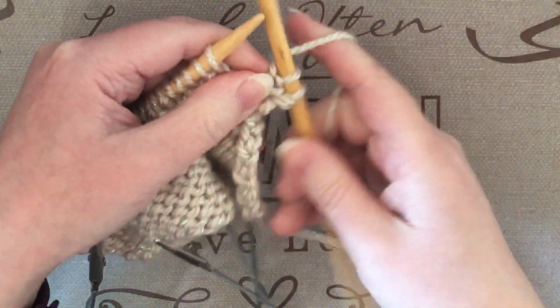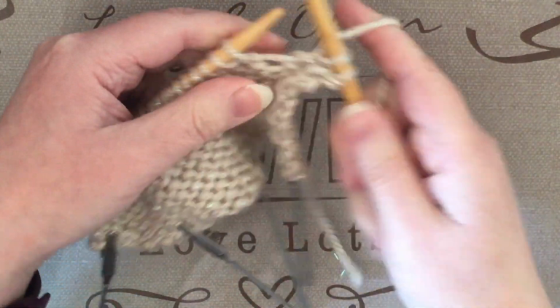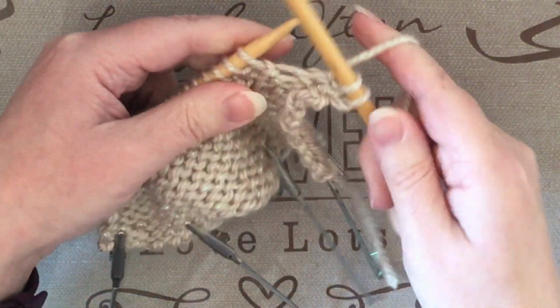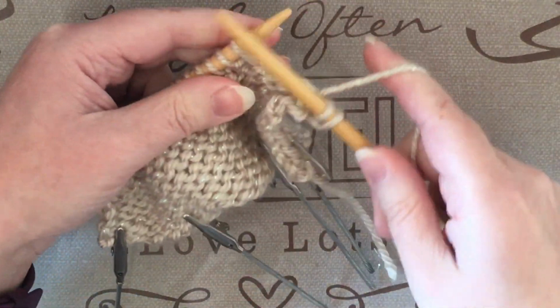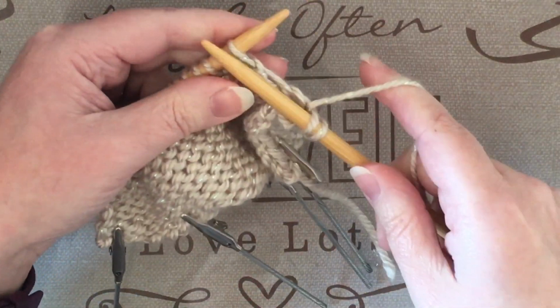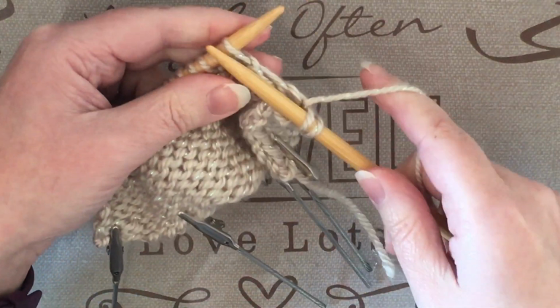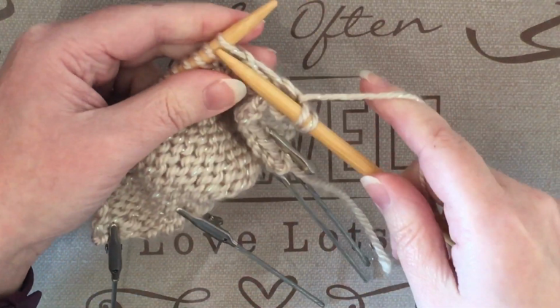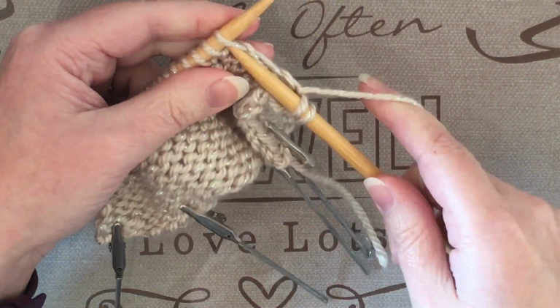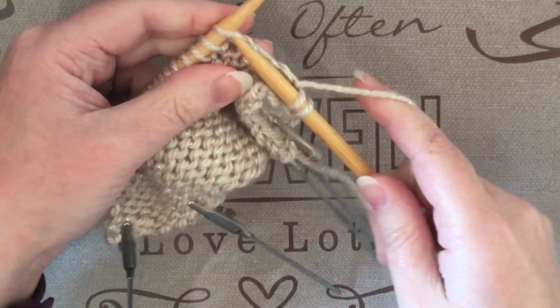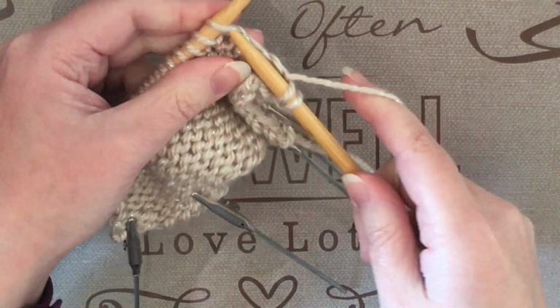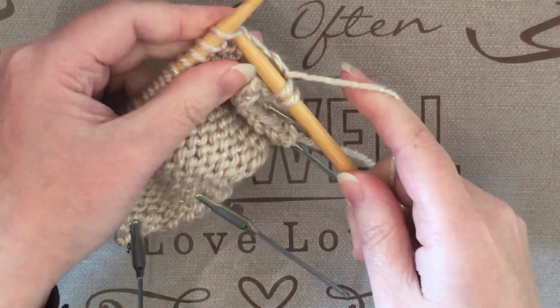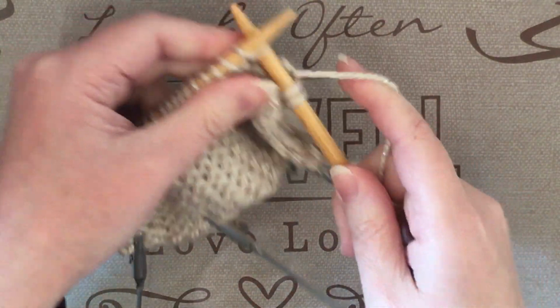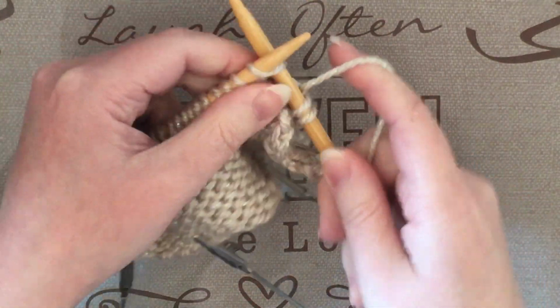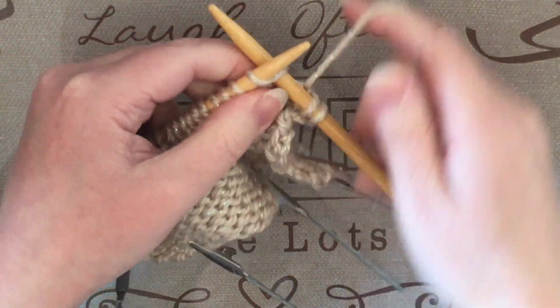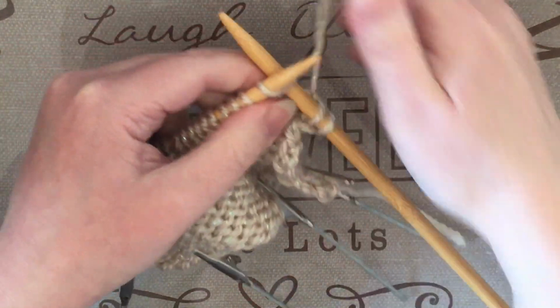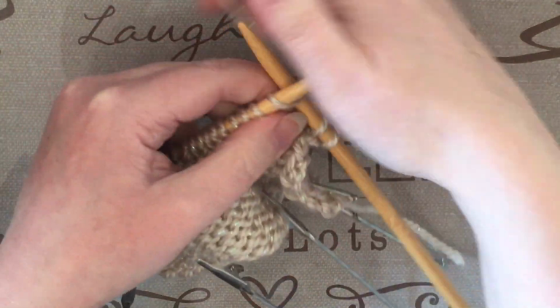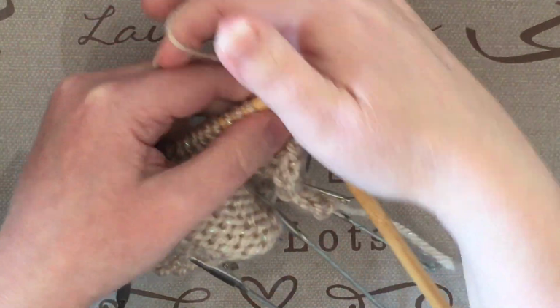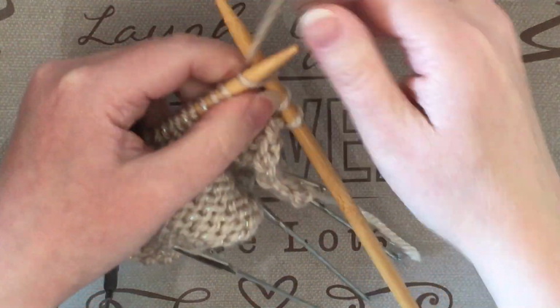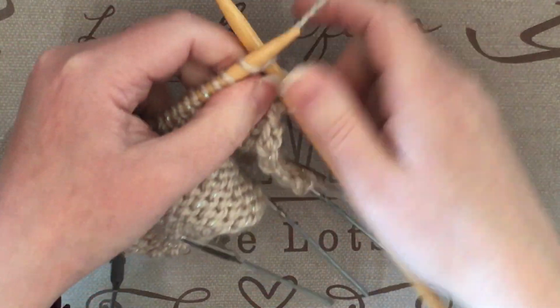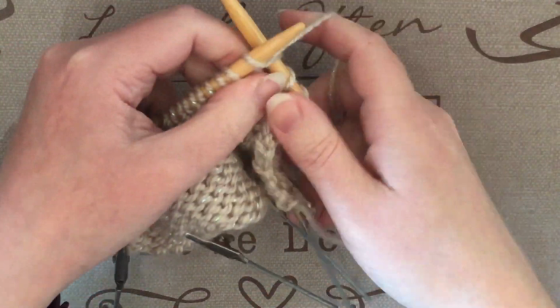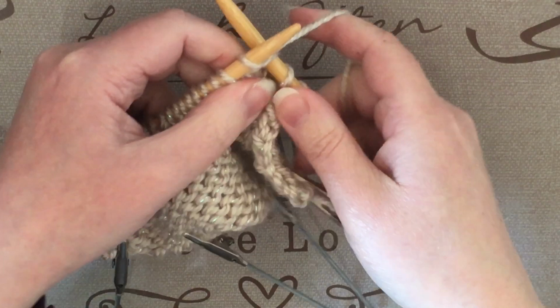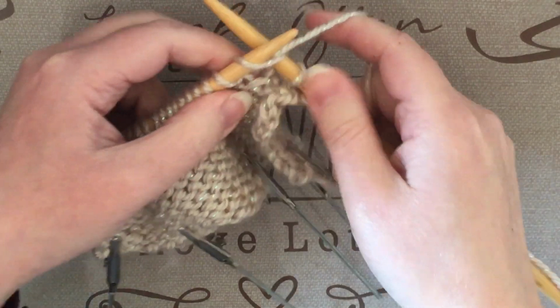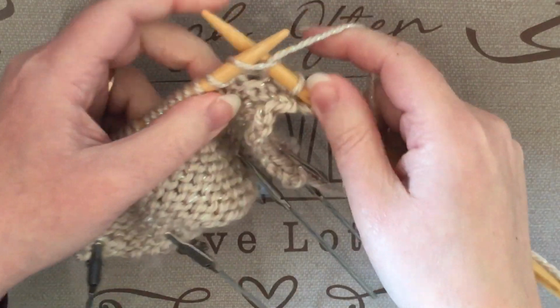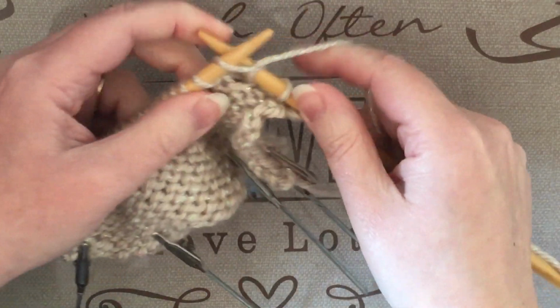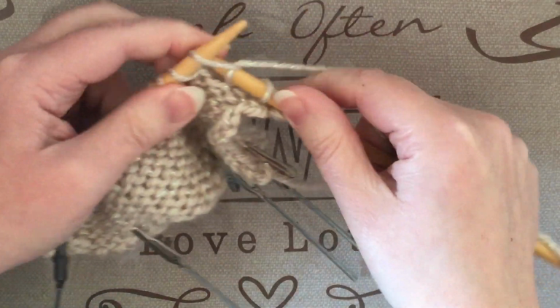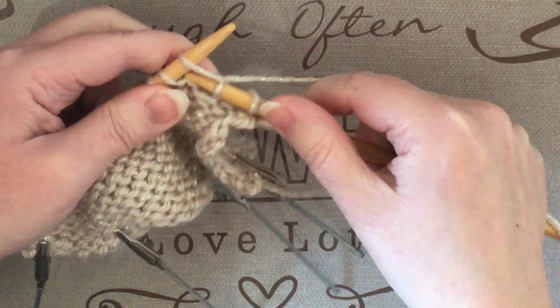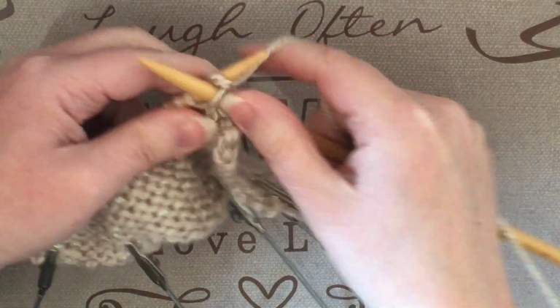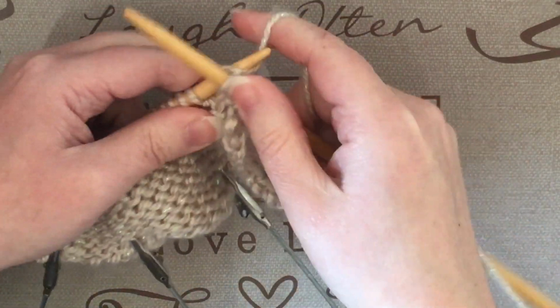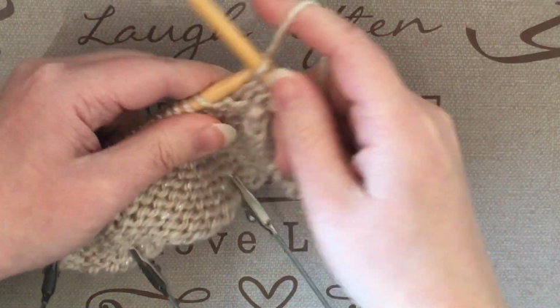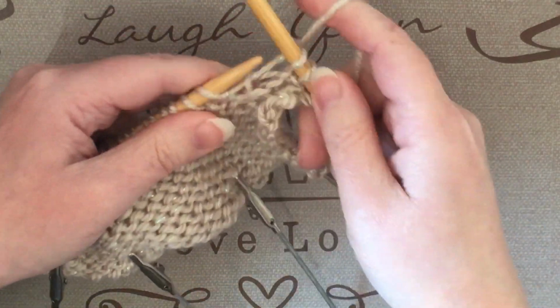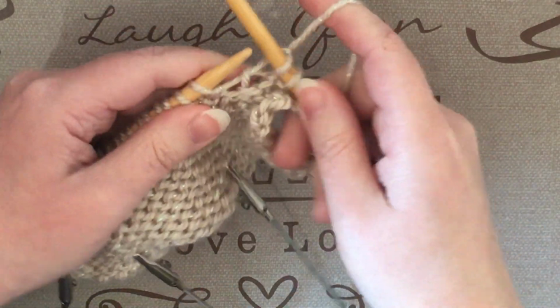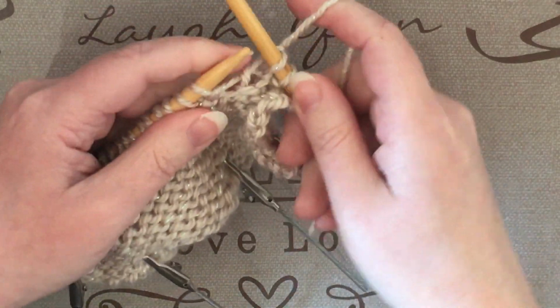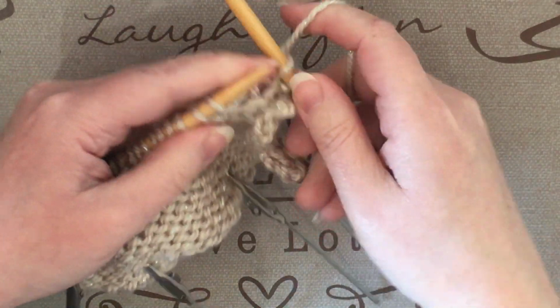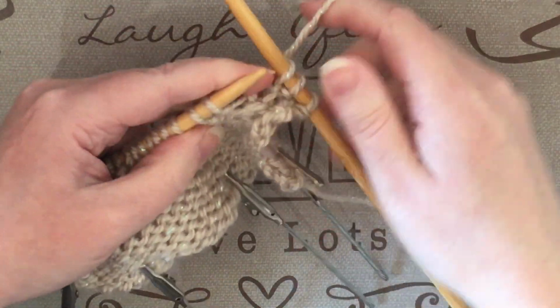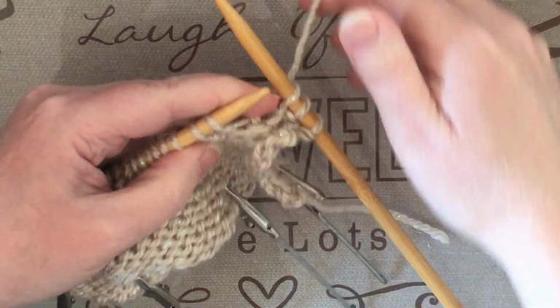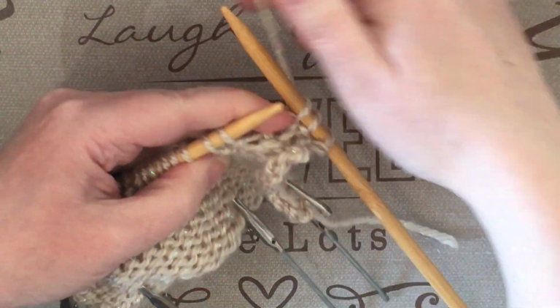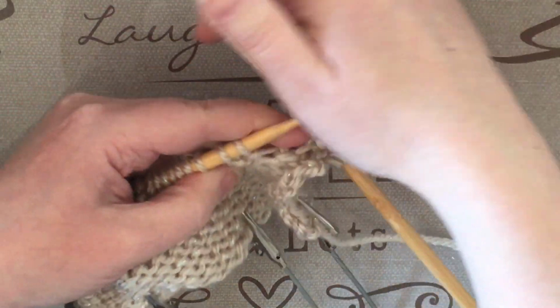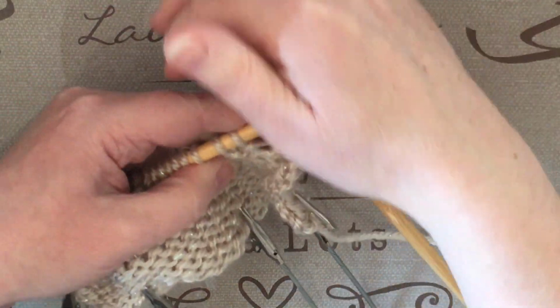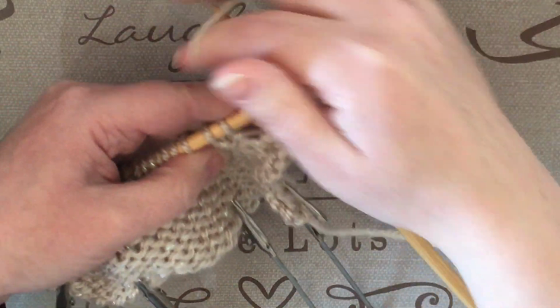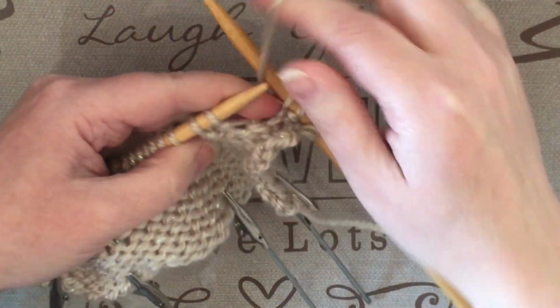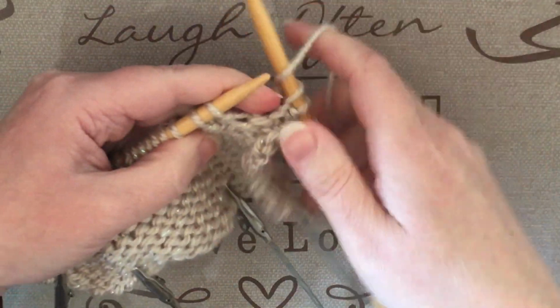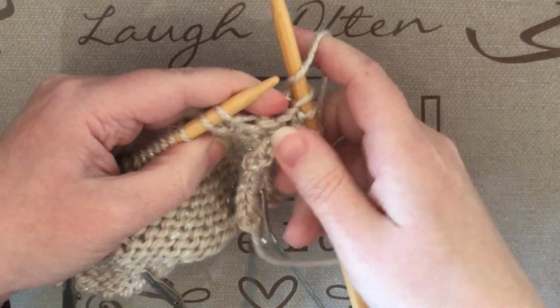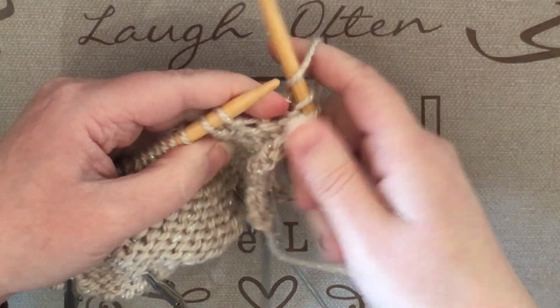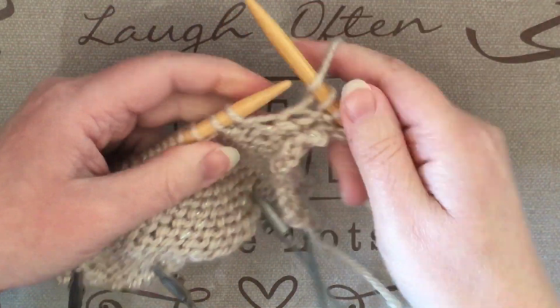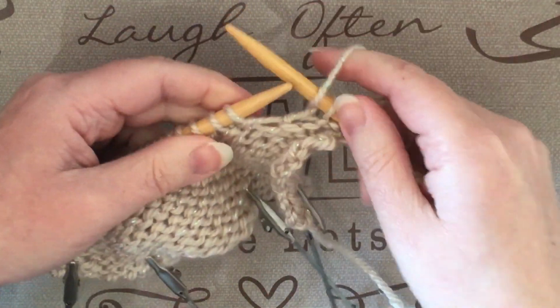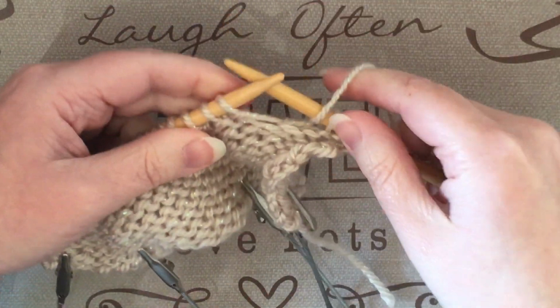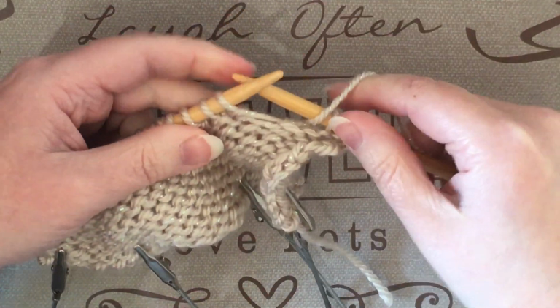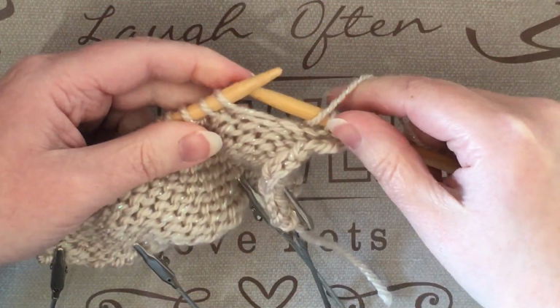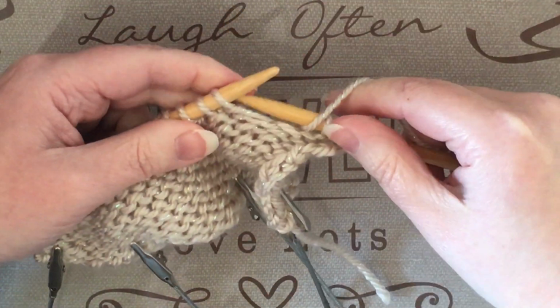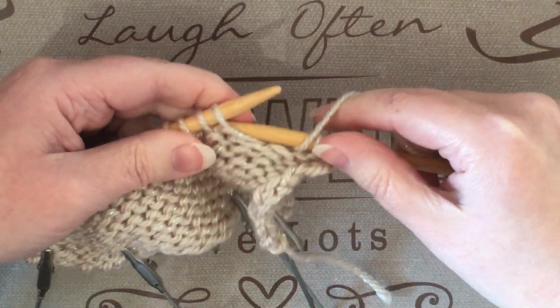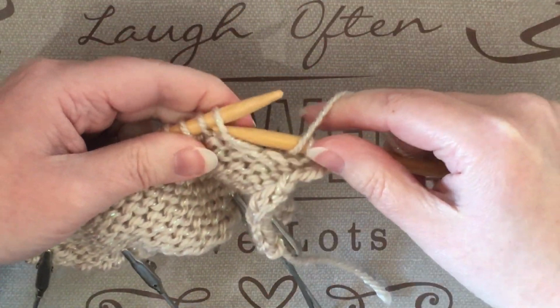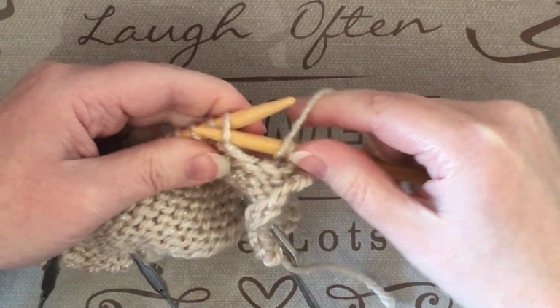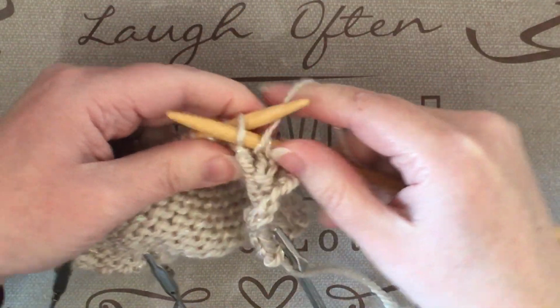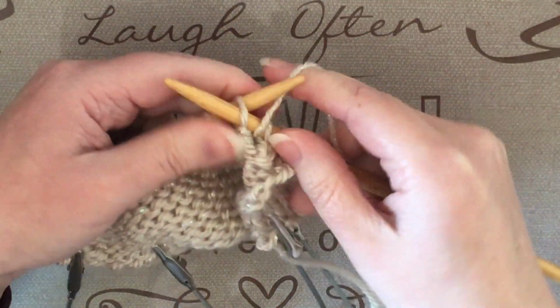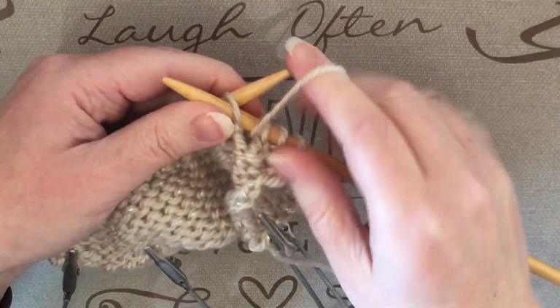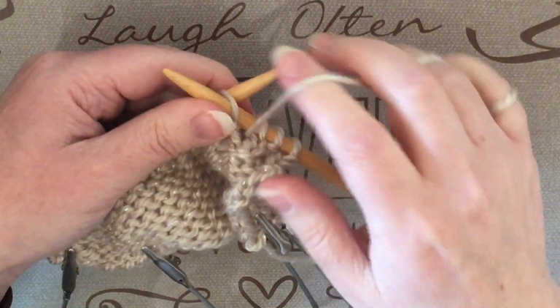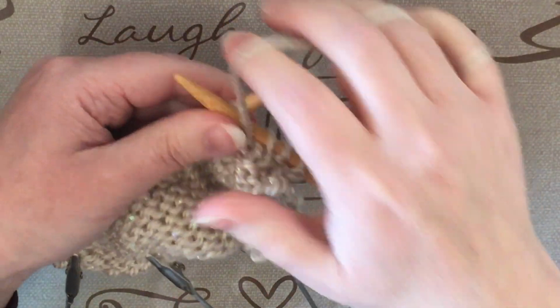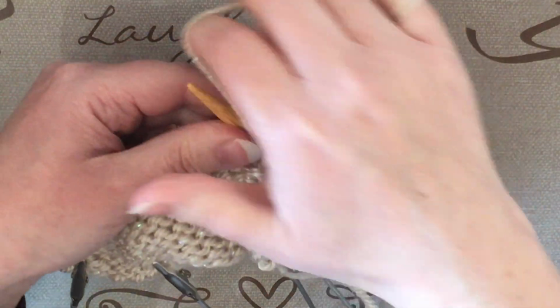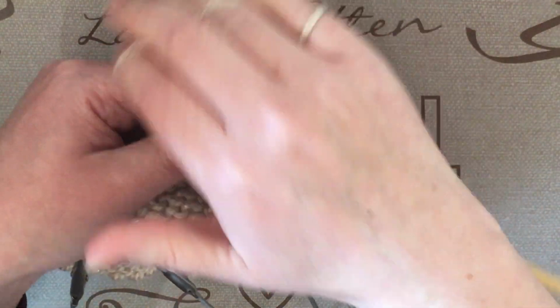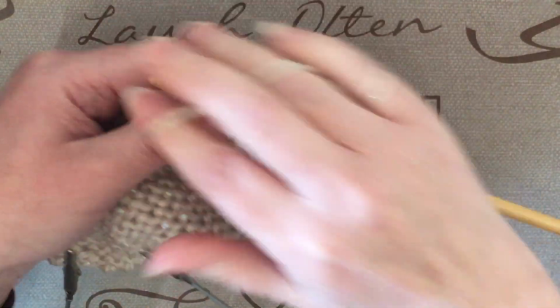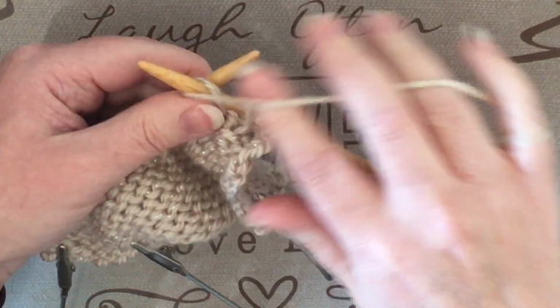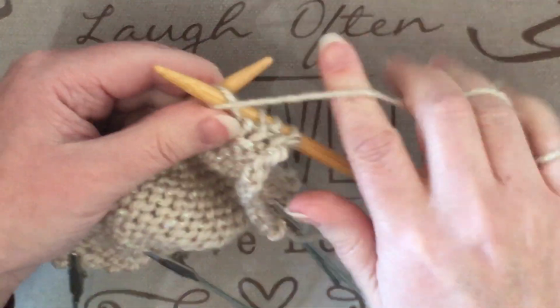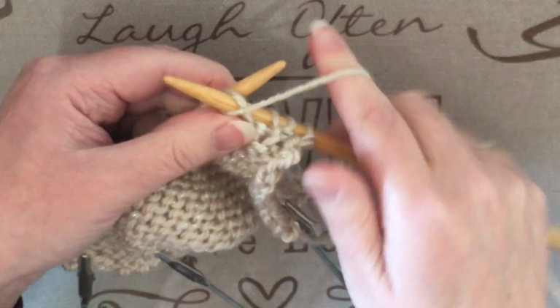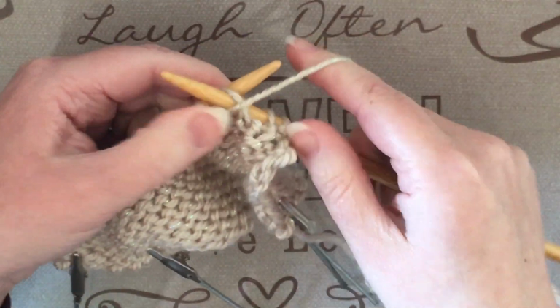So you'll continue along doing knit and purl, then knit, then purl, all the way along to the end of your needle.